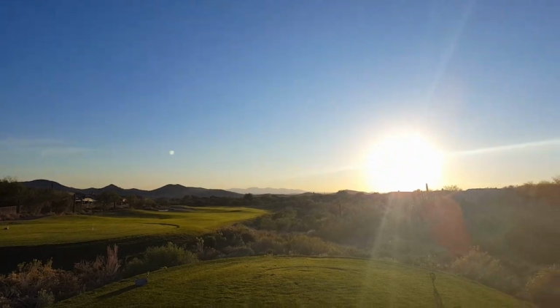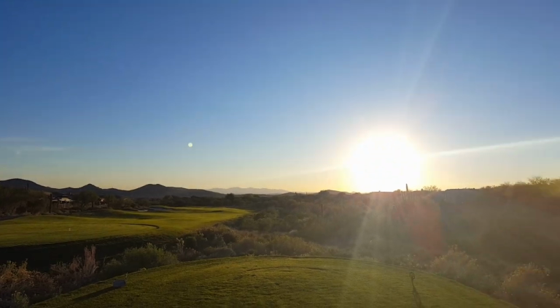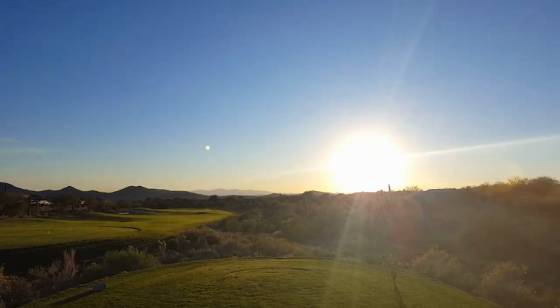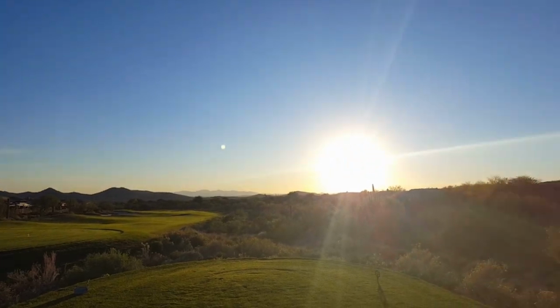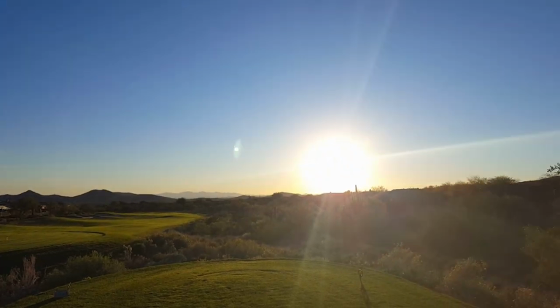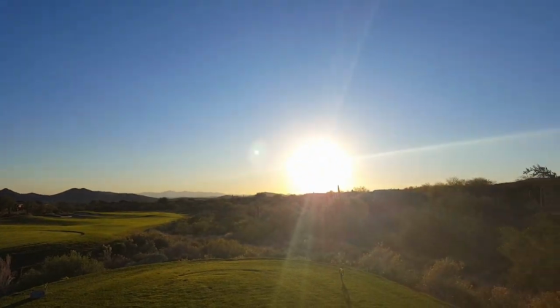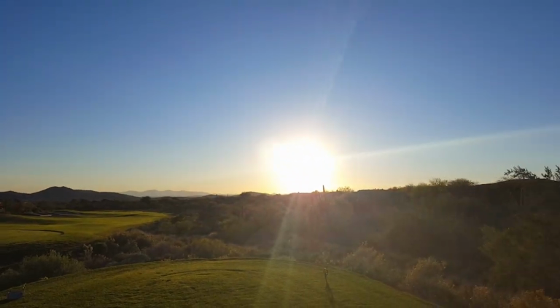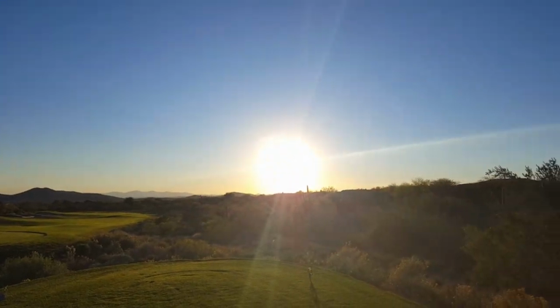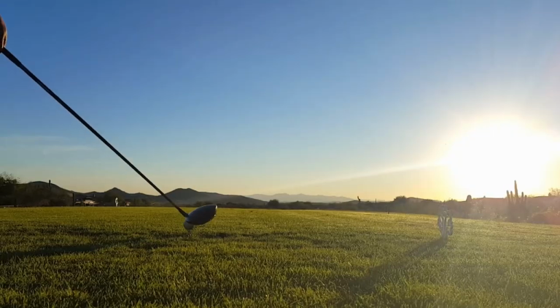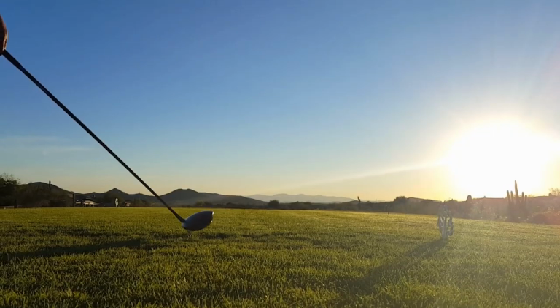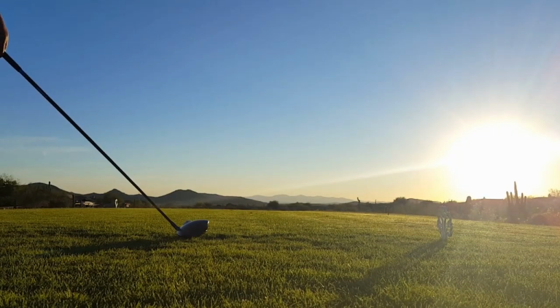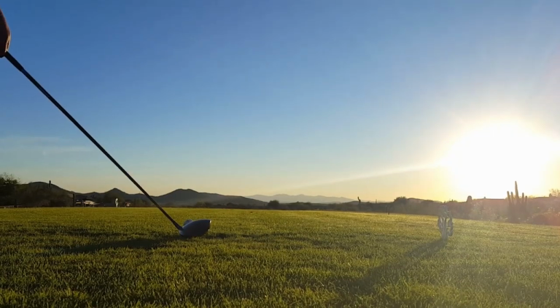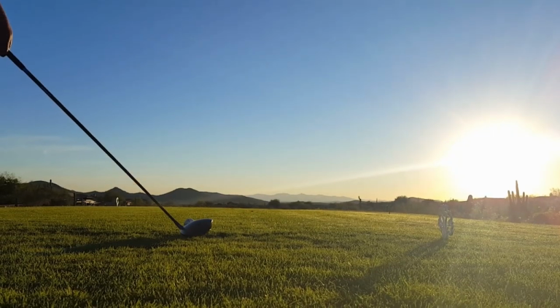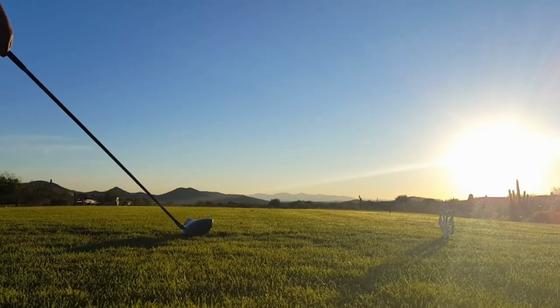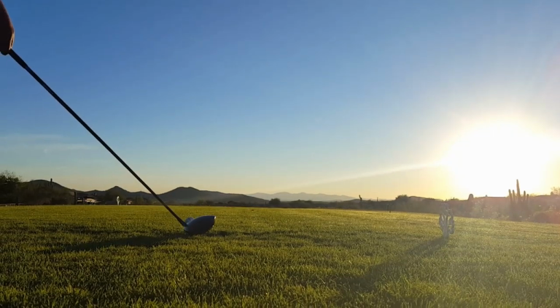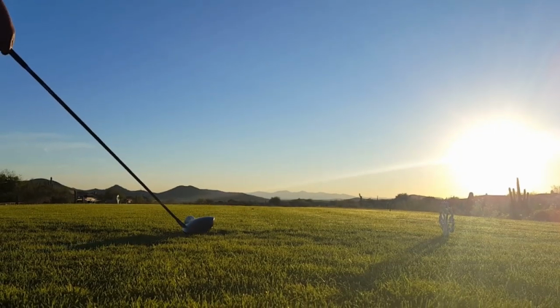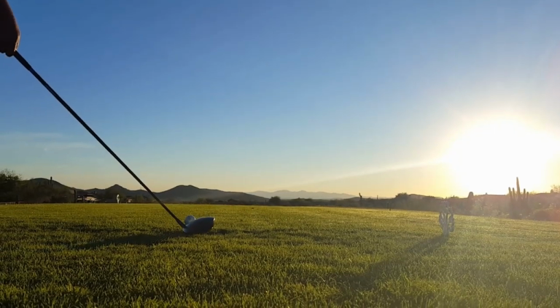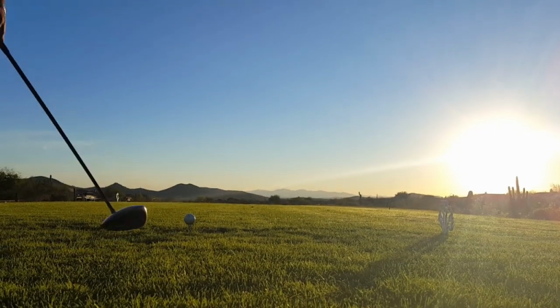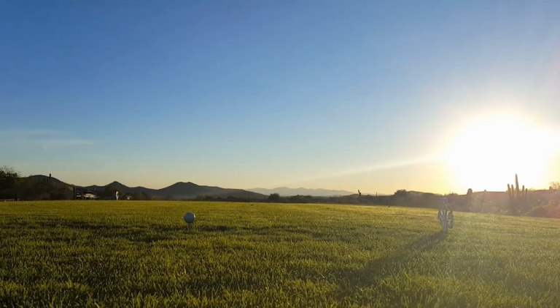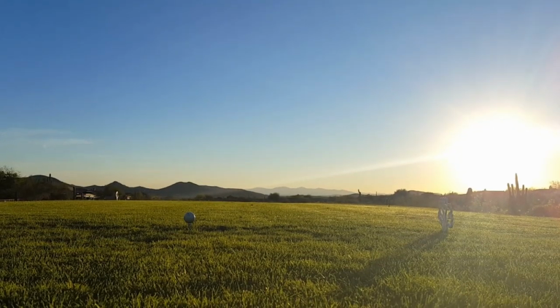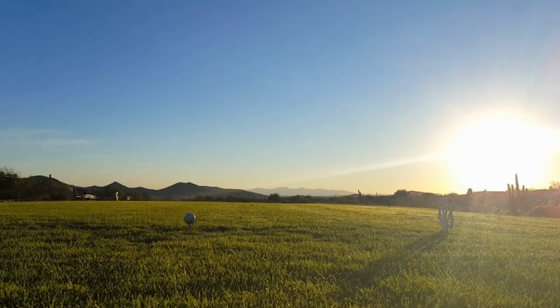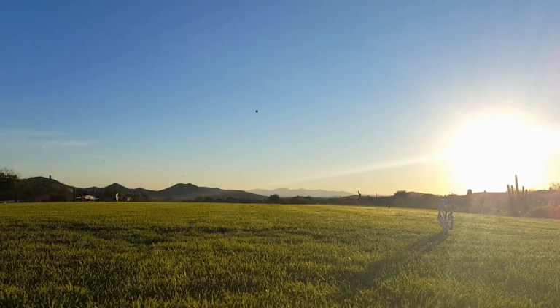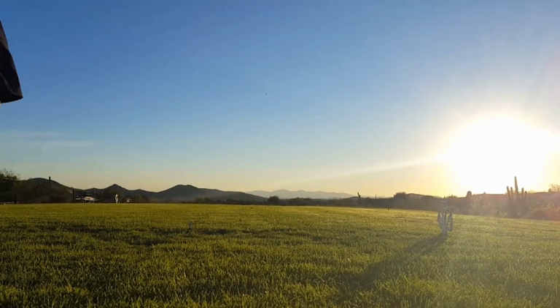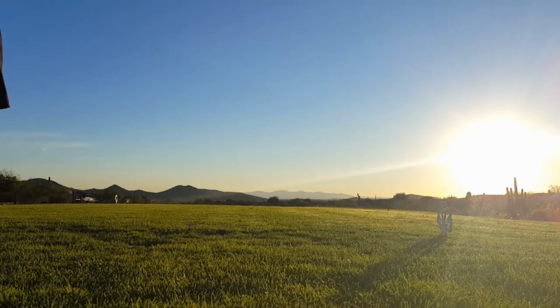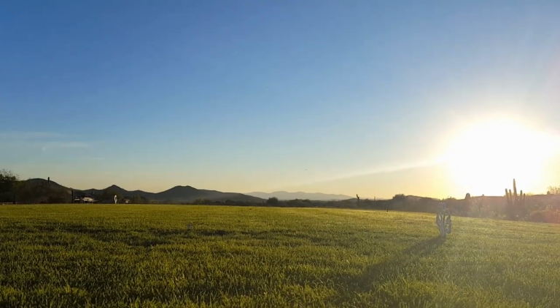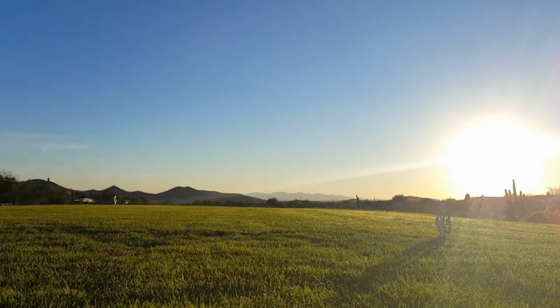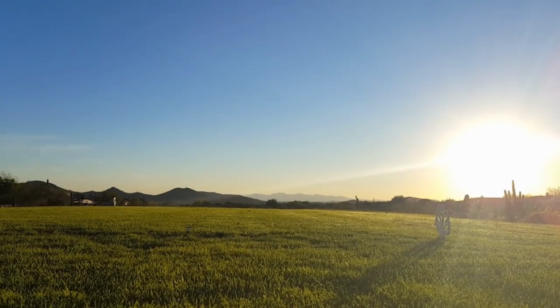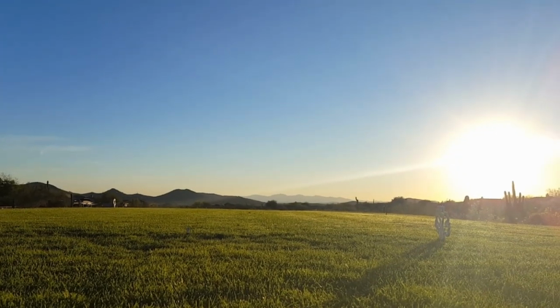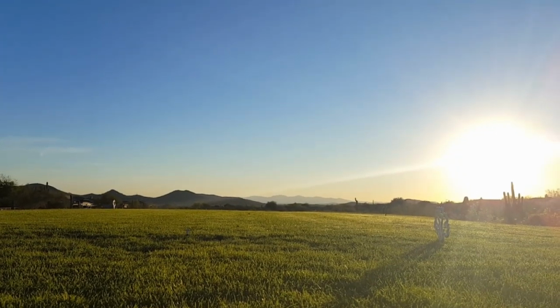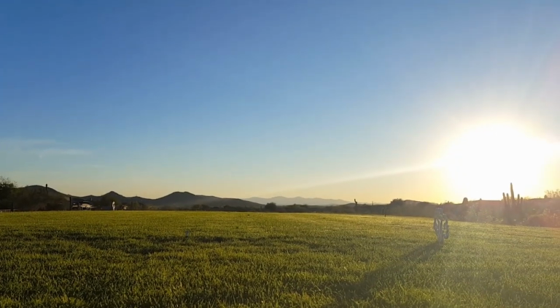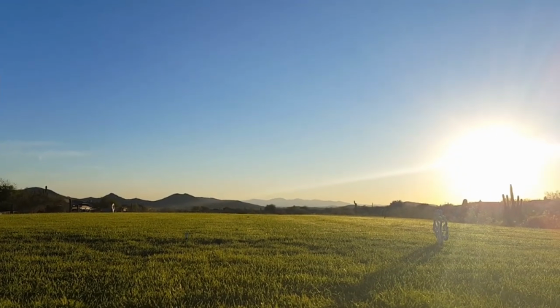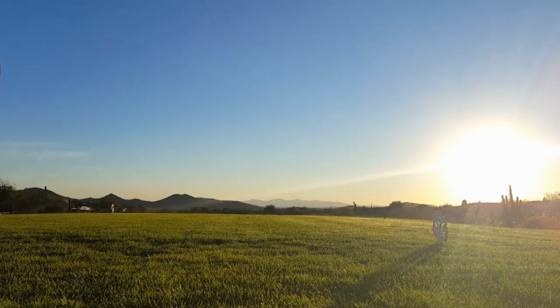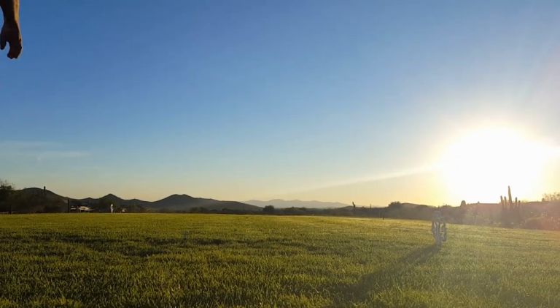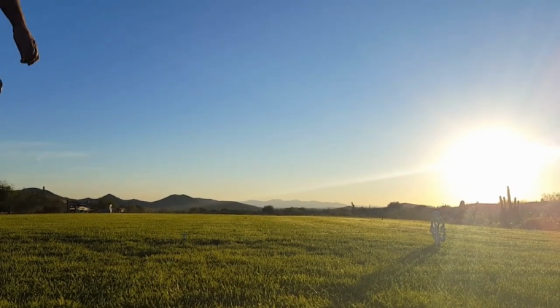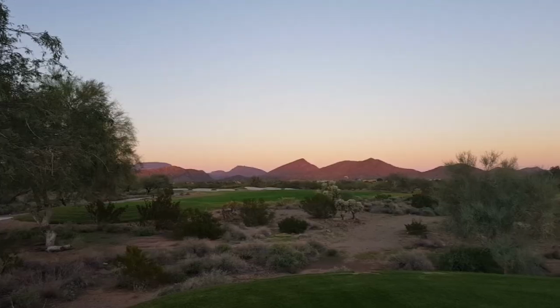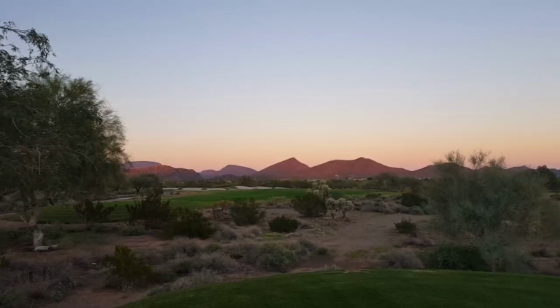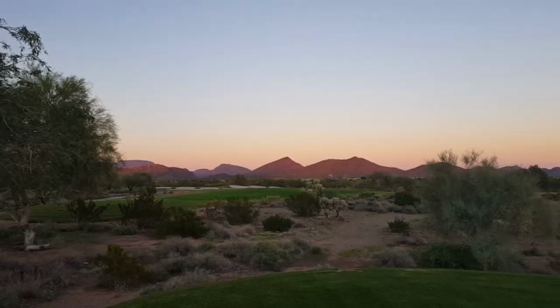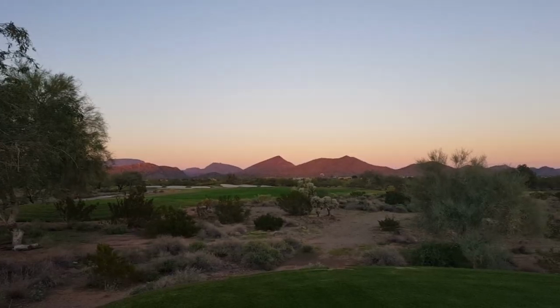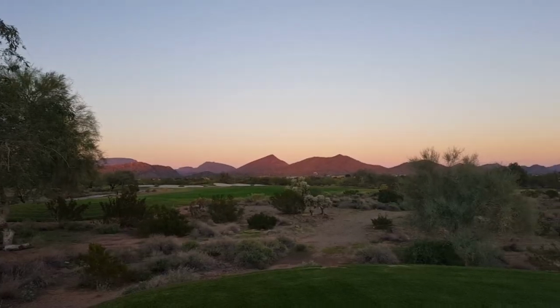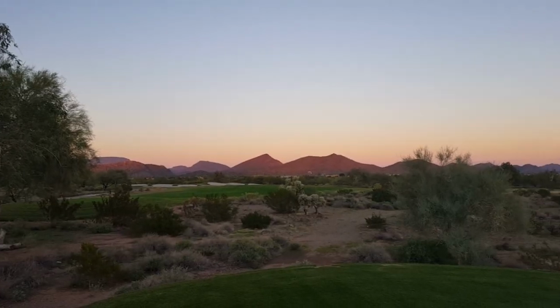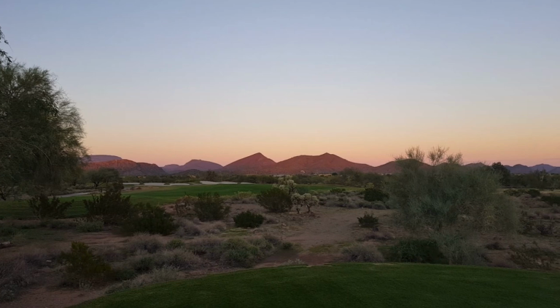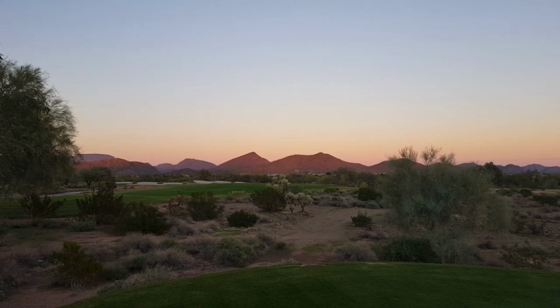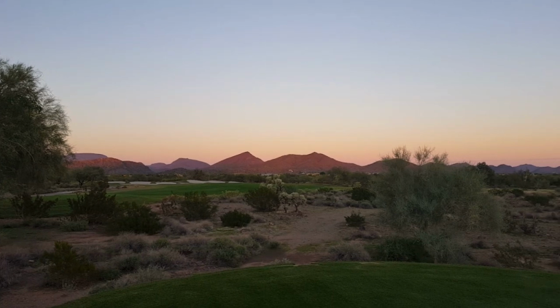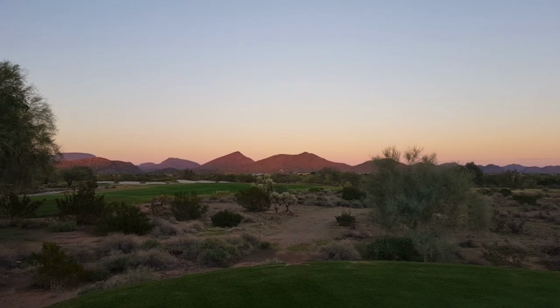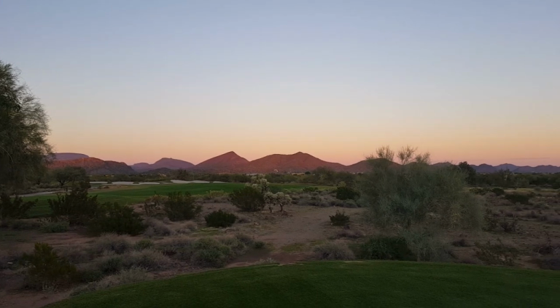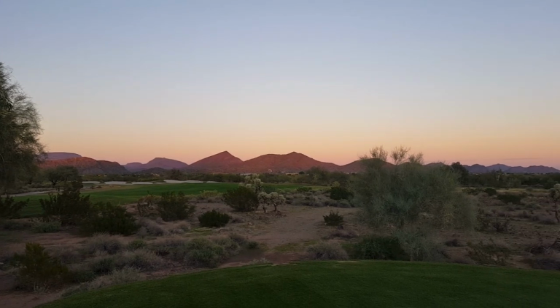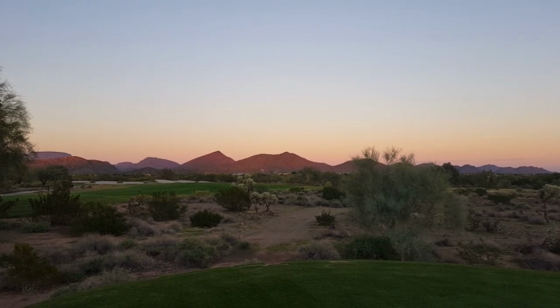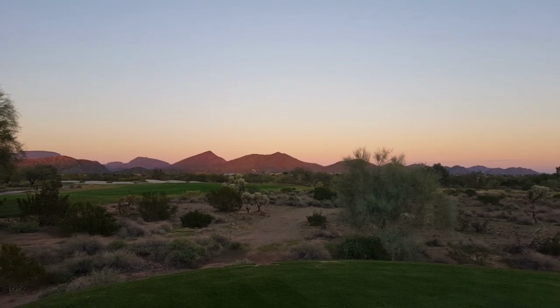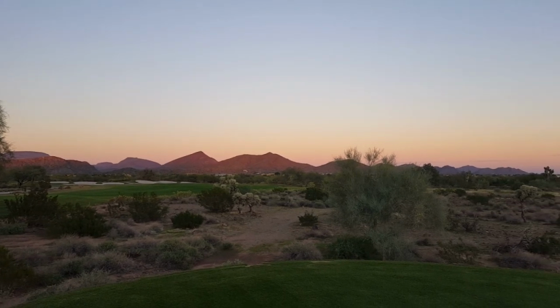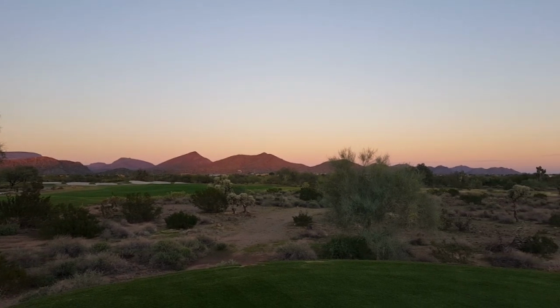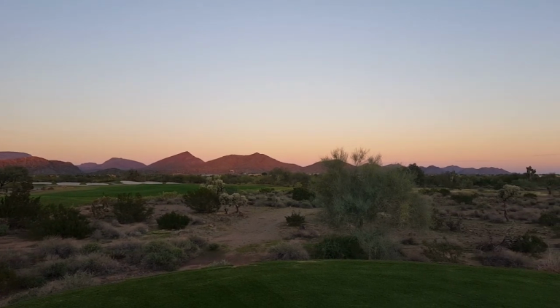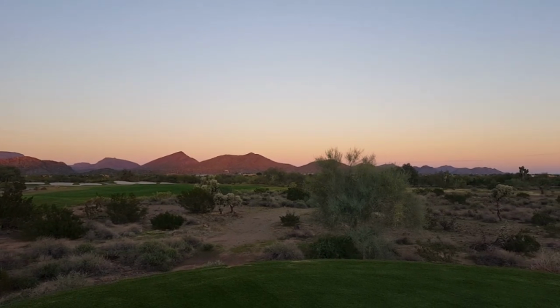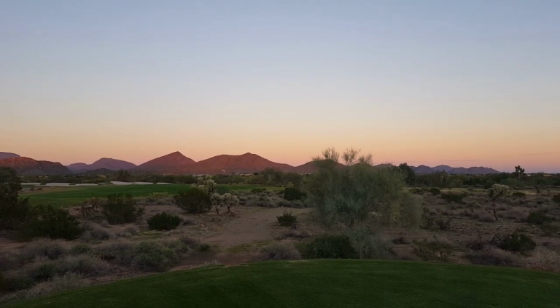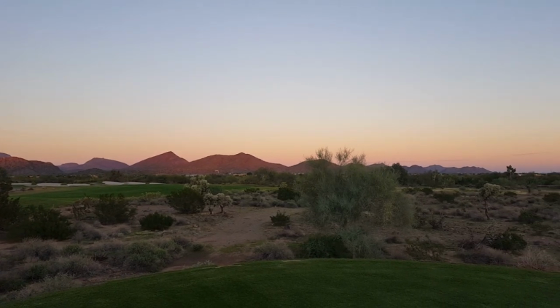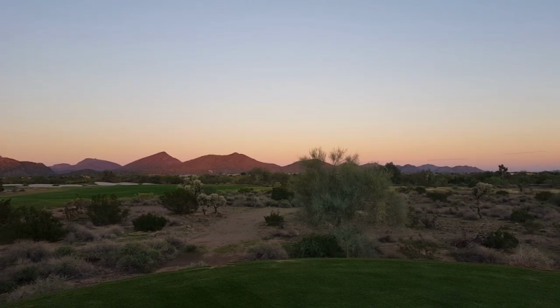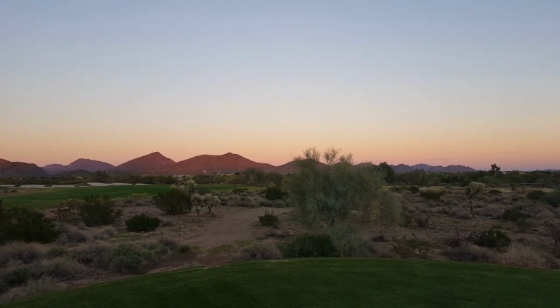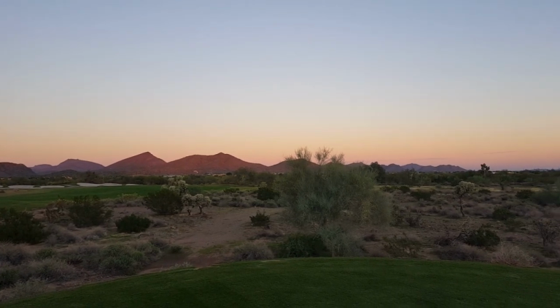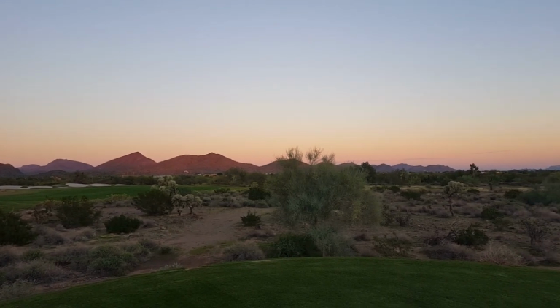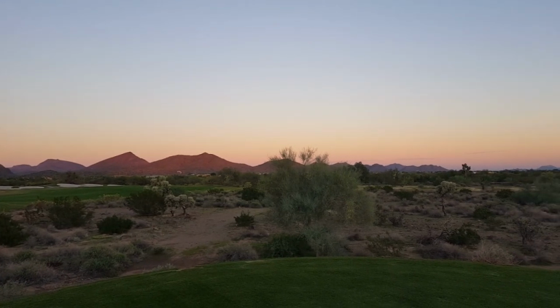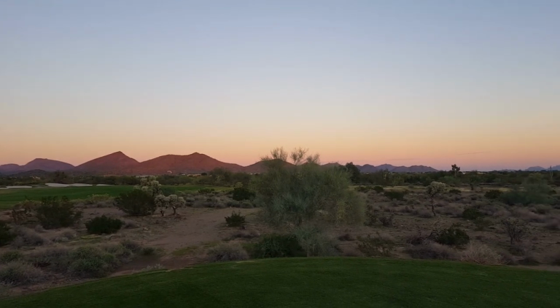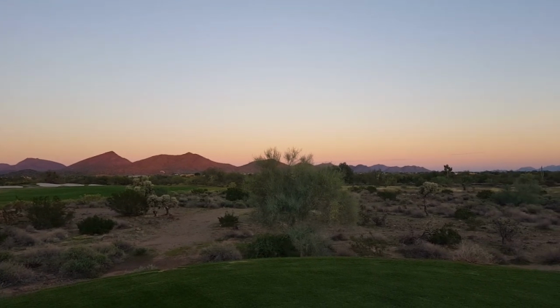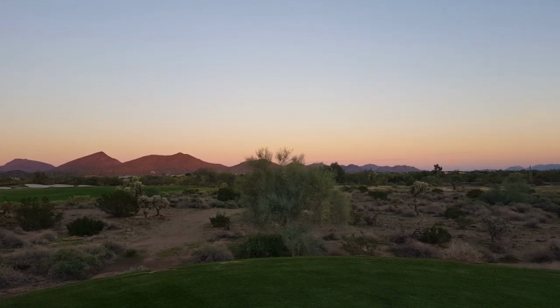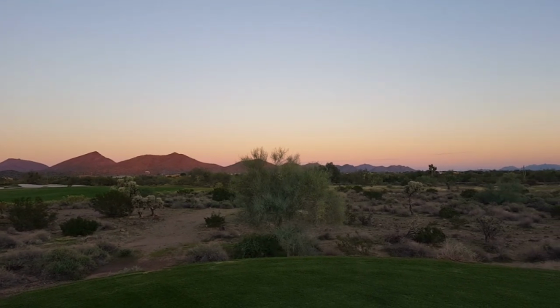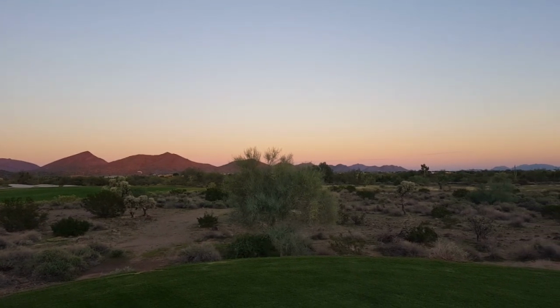The Ironwood golf course is said to be the more challenging of the two courses. Here are just some of the amazing views Ironwood has to offer.